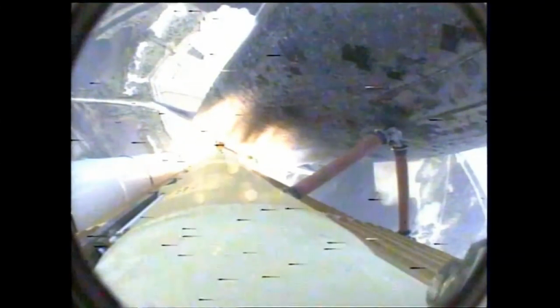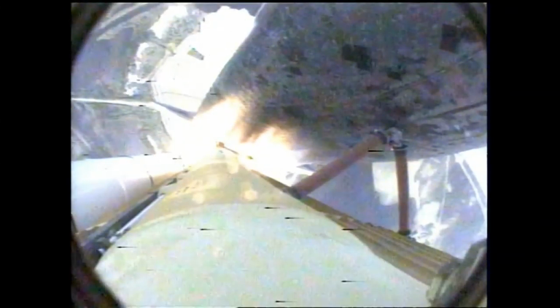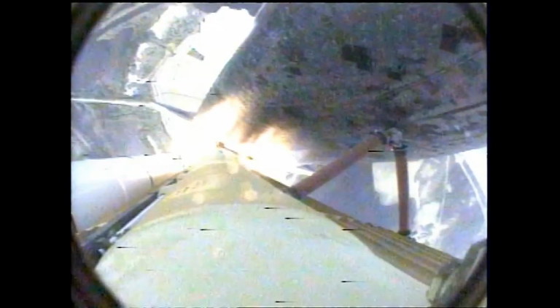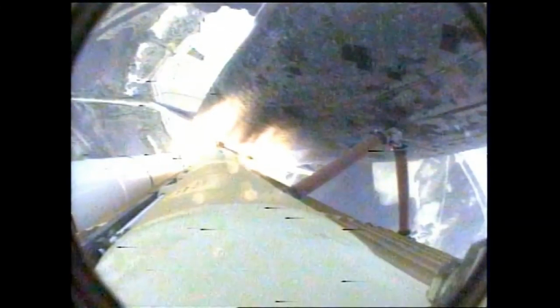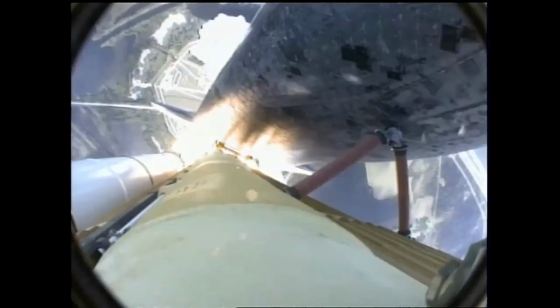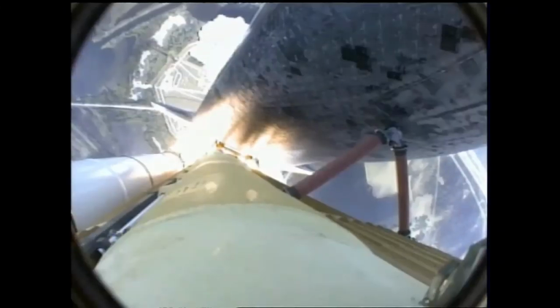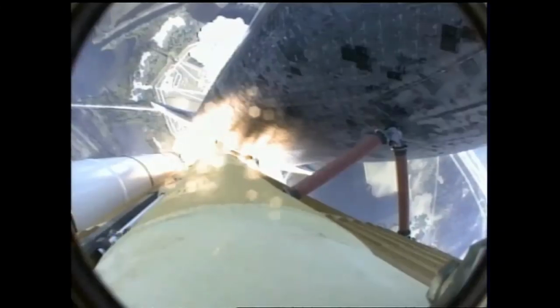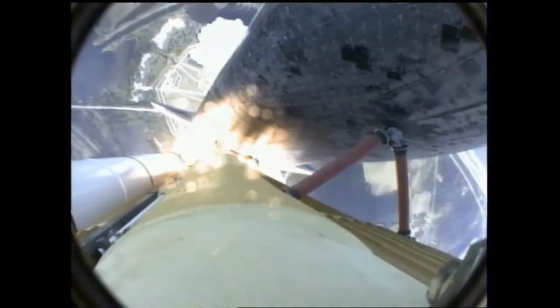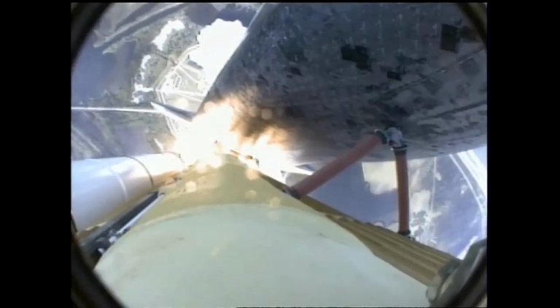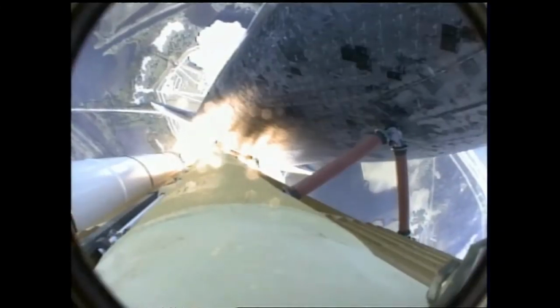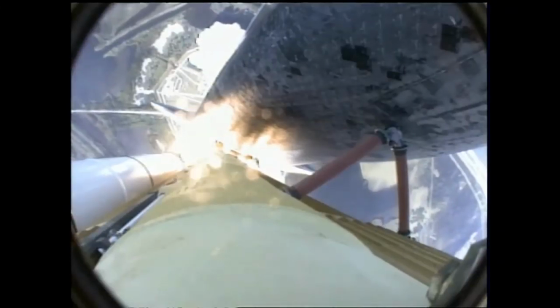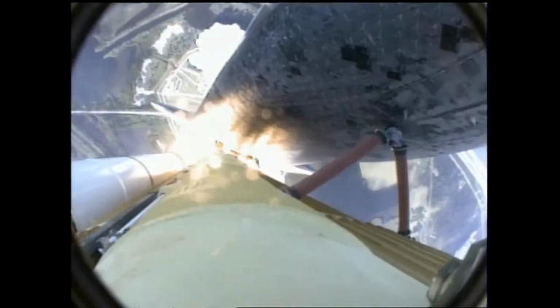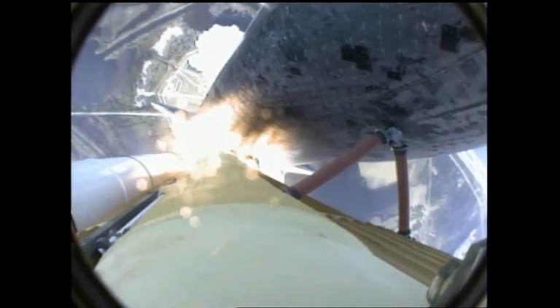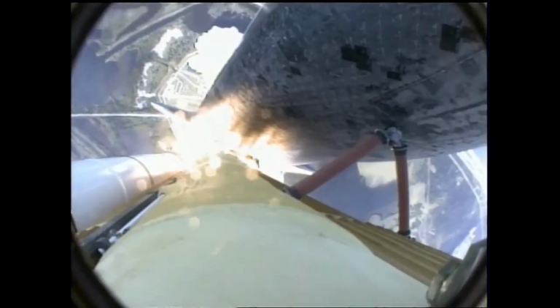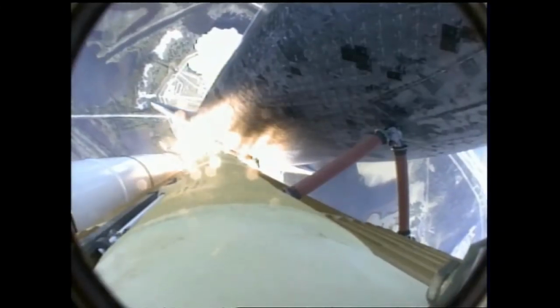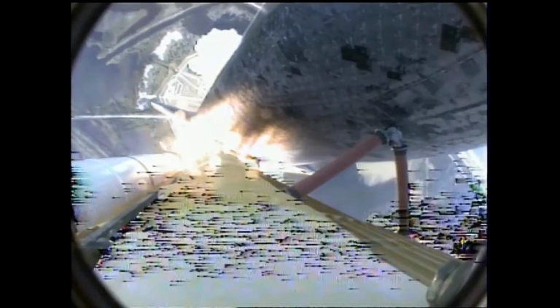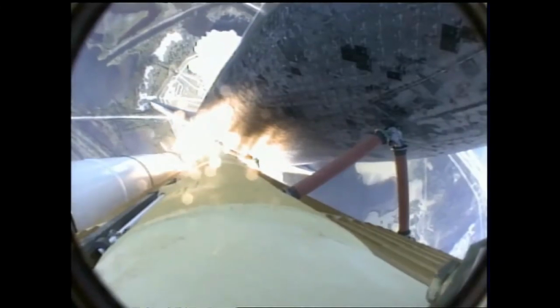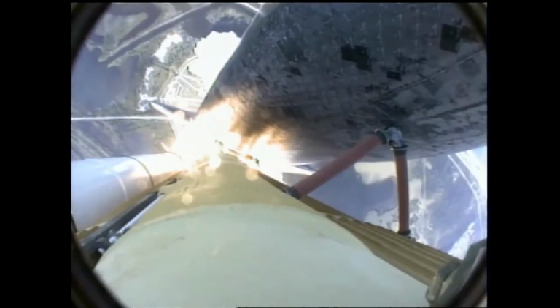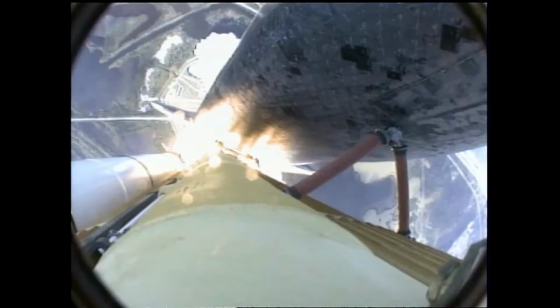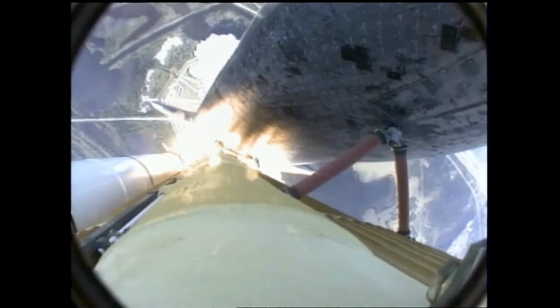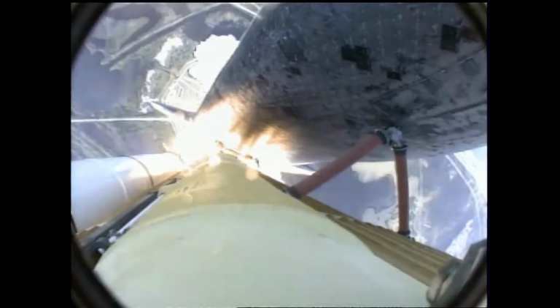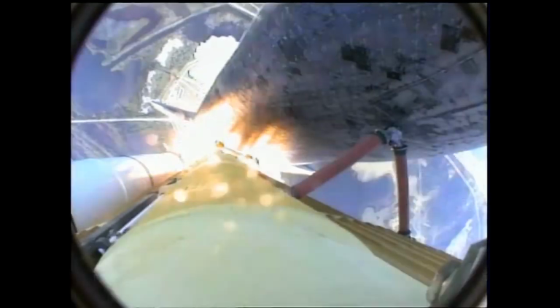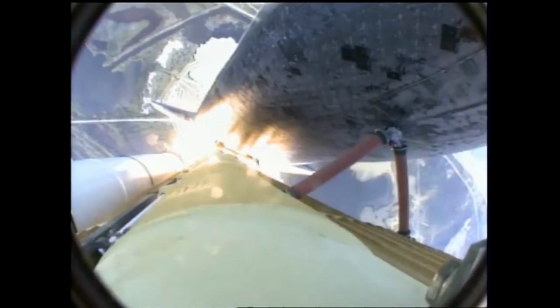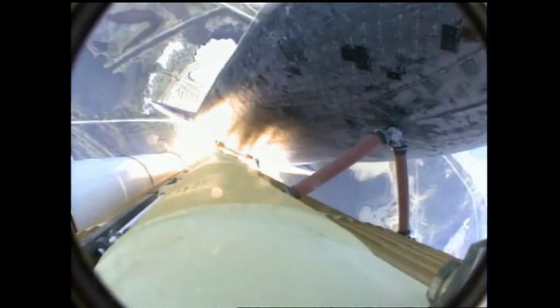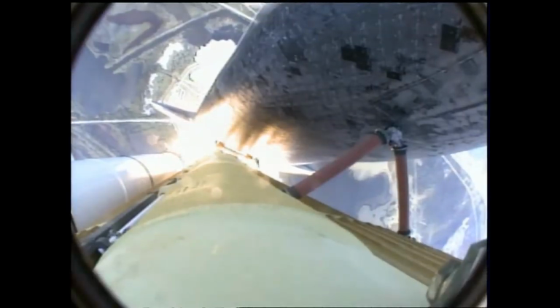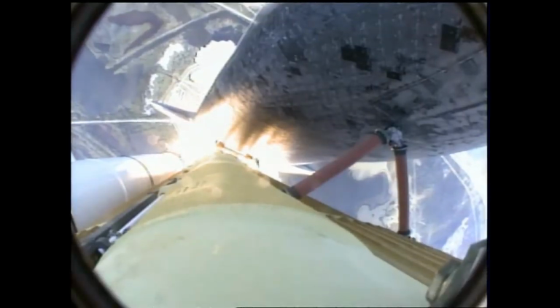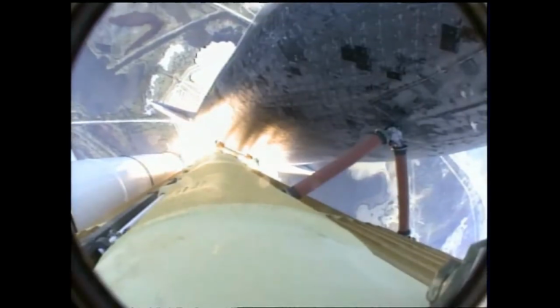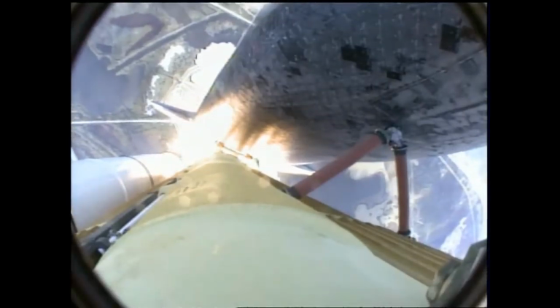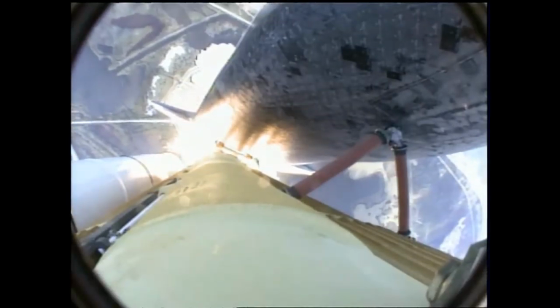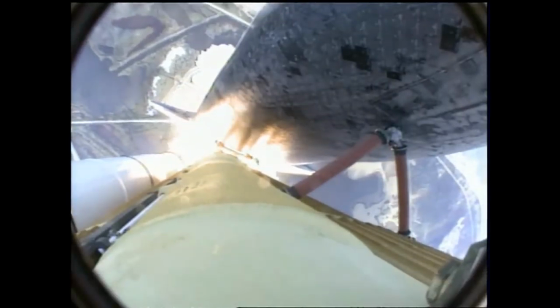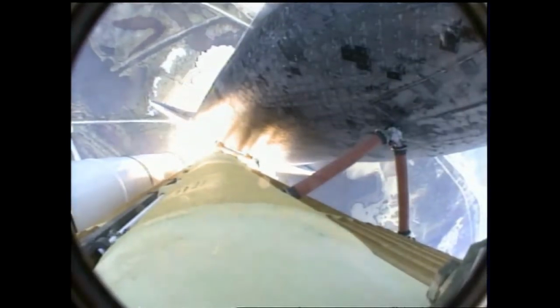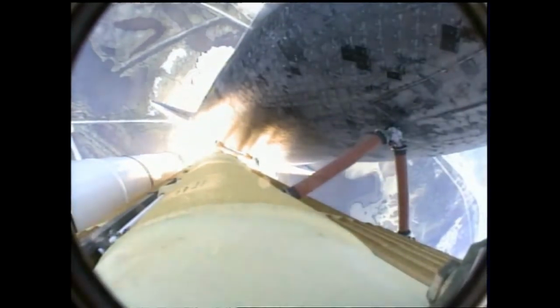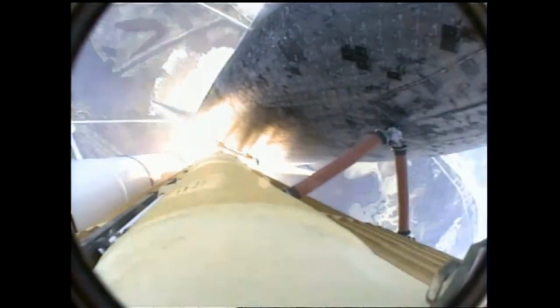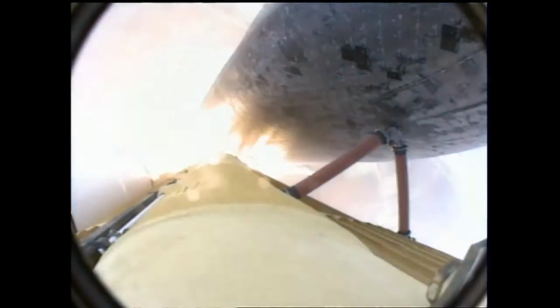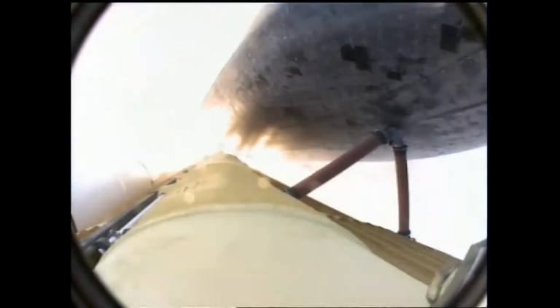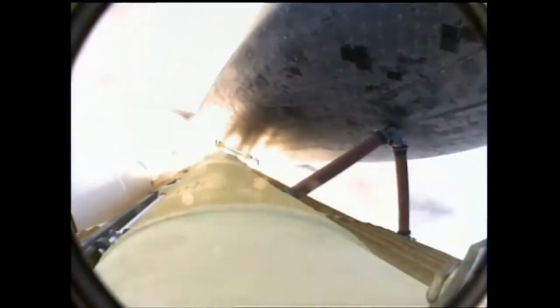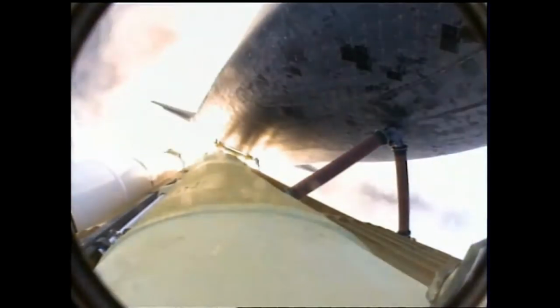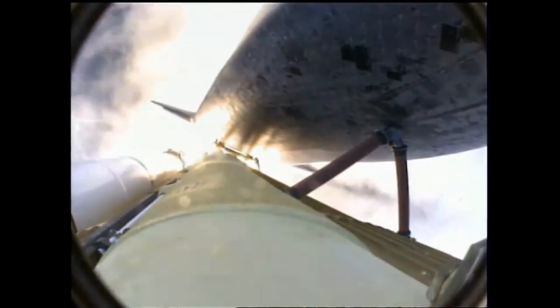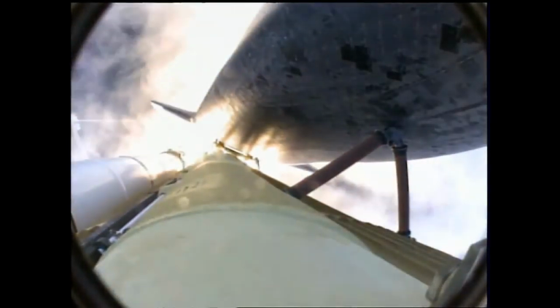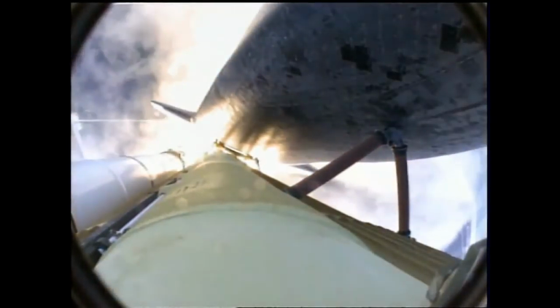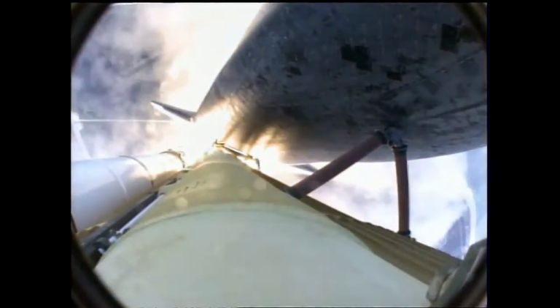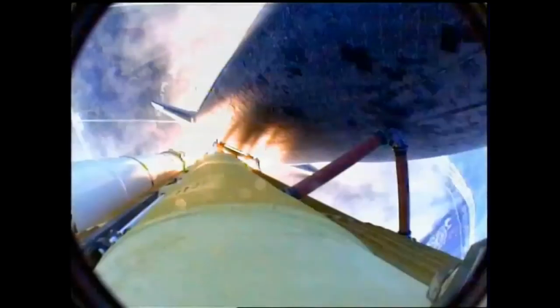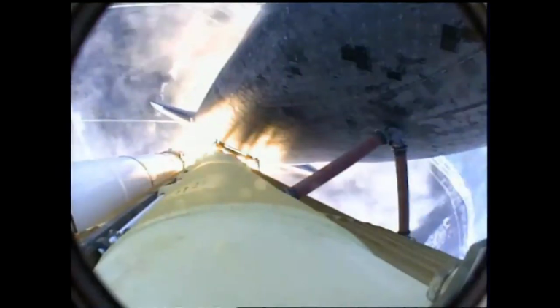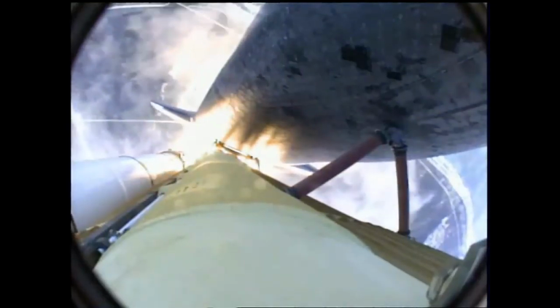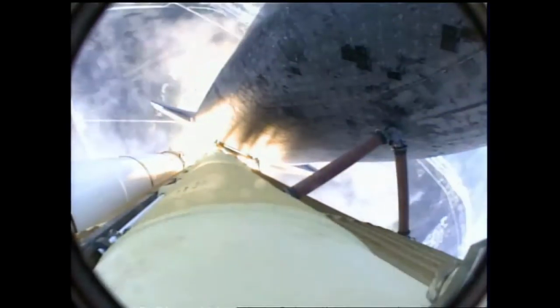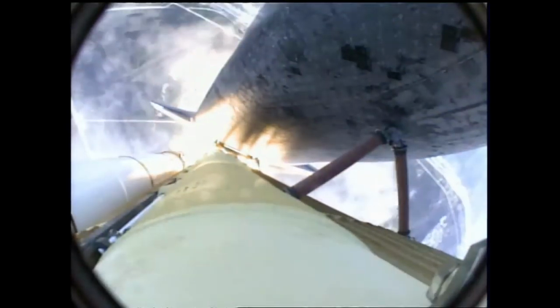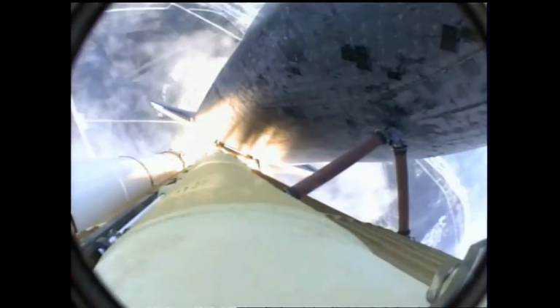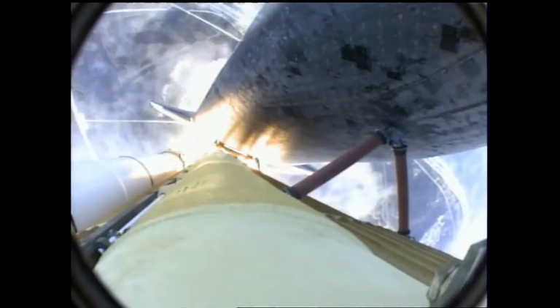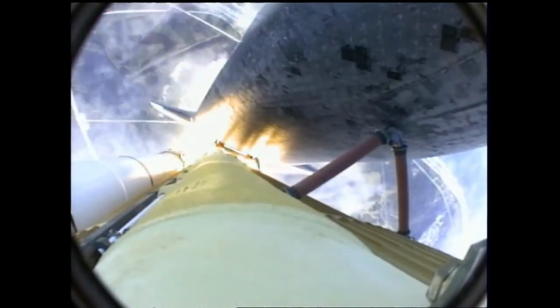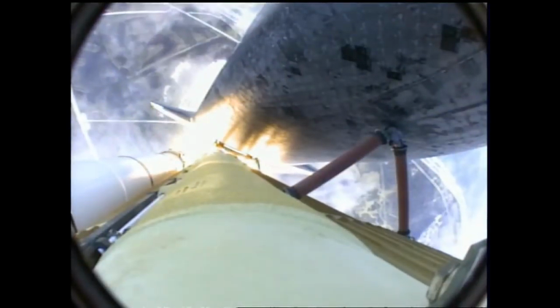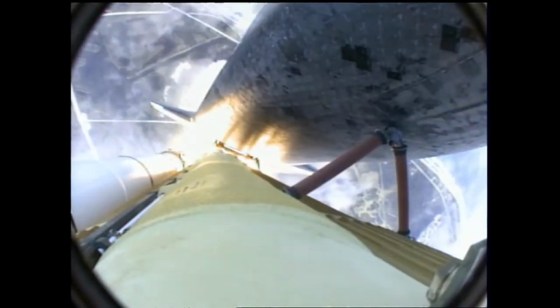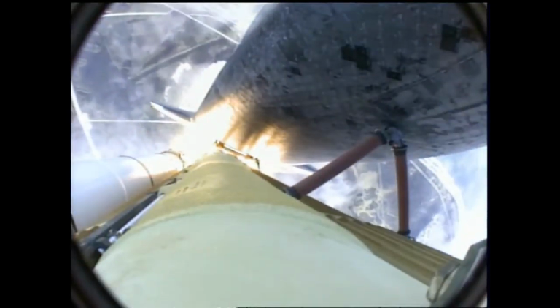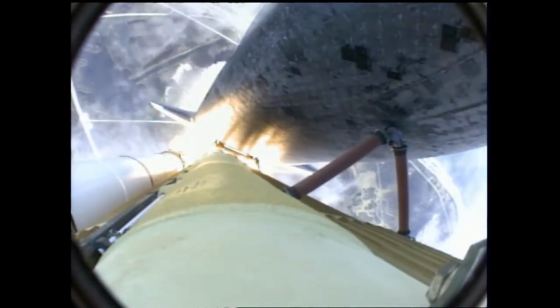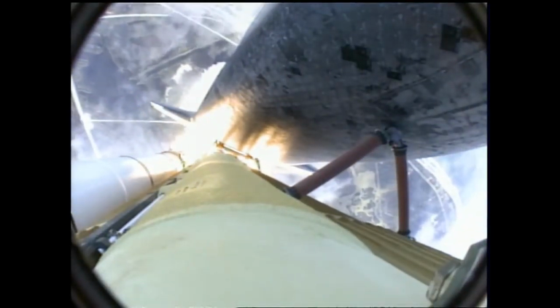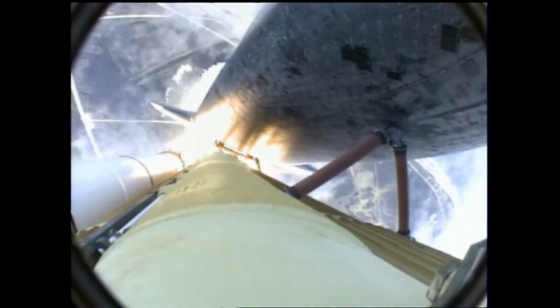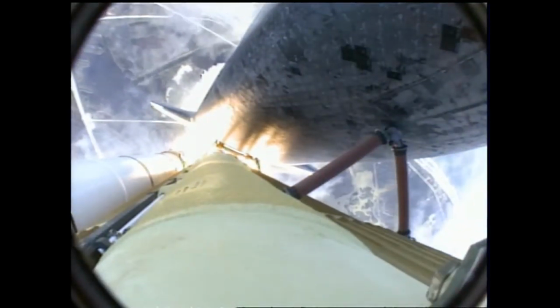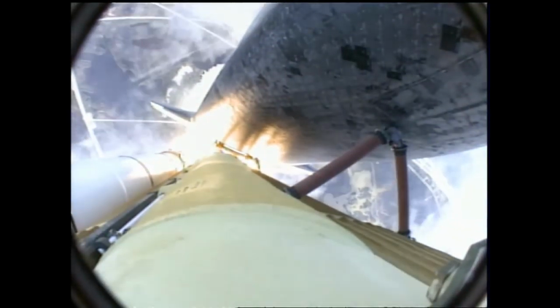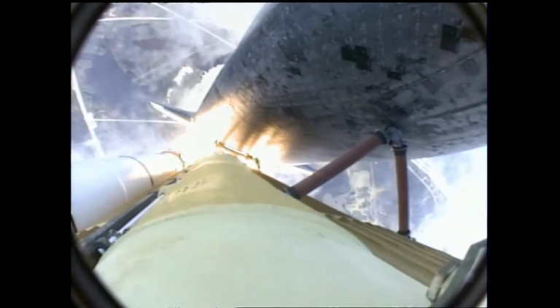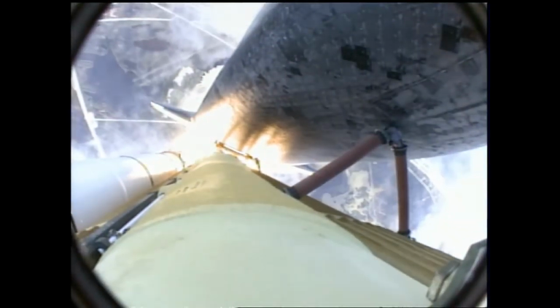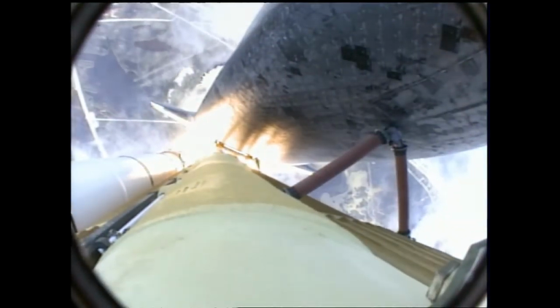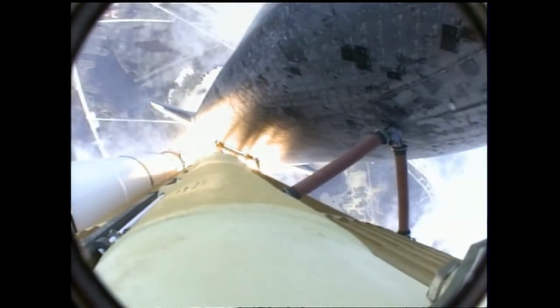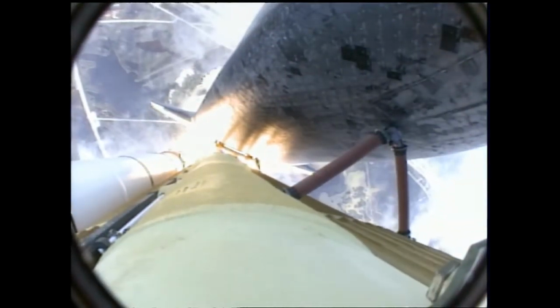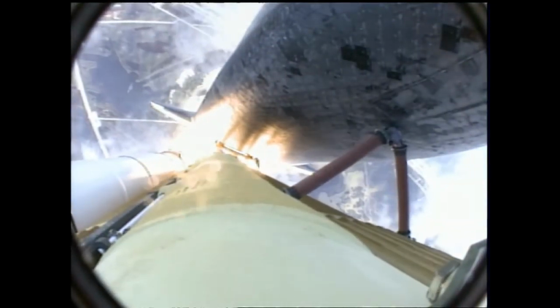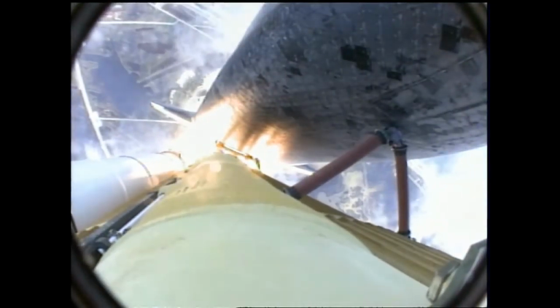Atlantis now on the proper alignment for its eight-and-a-half-minute ride to orbit. Four-and-a-half million pounds of hardware and humans taking aim on the International Outpost.